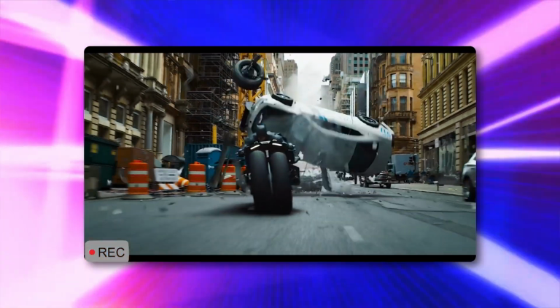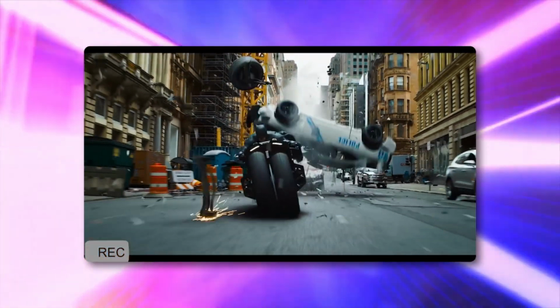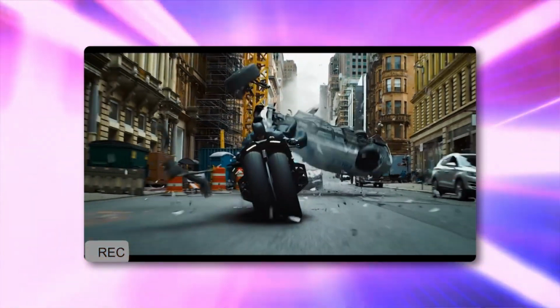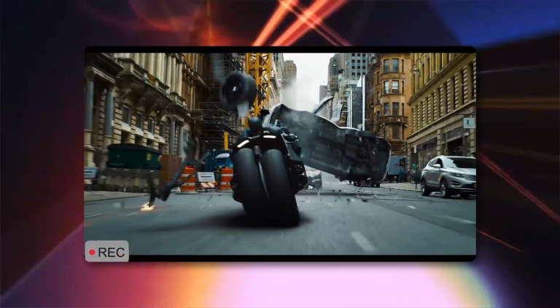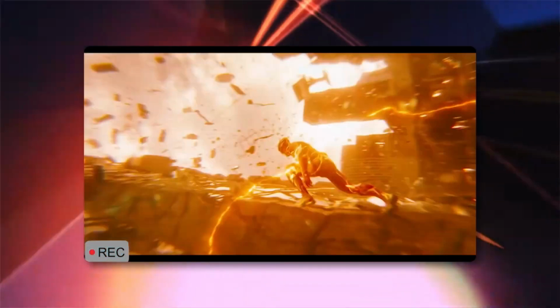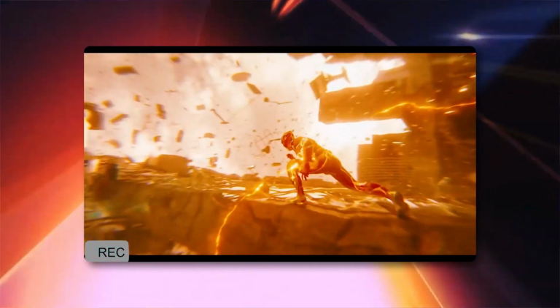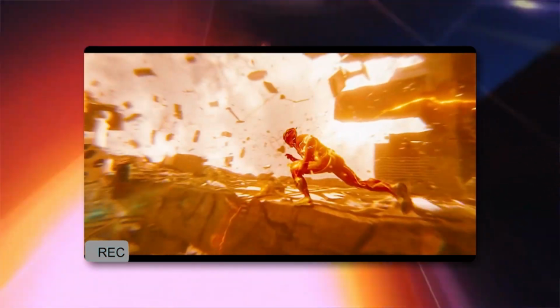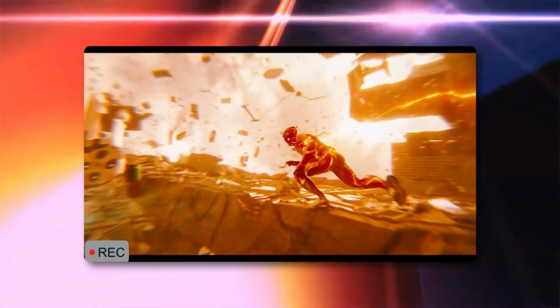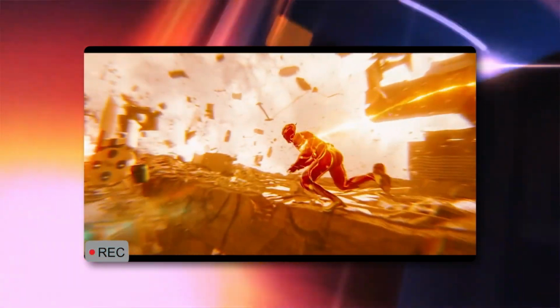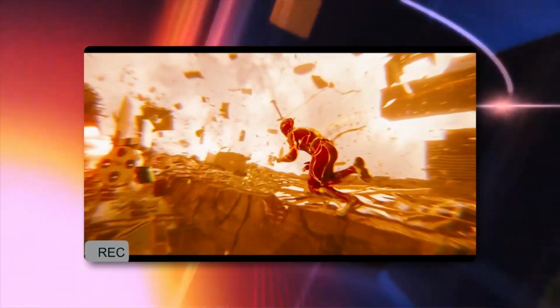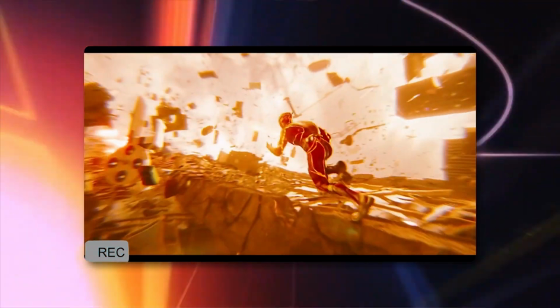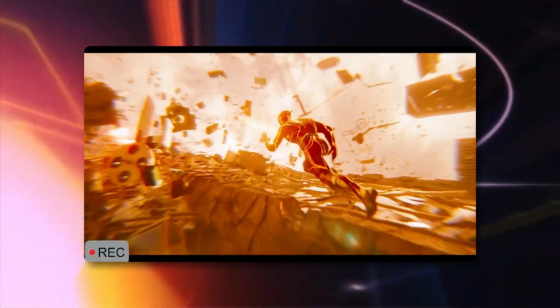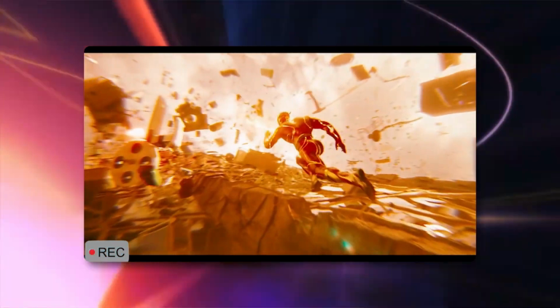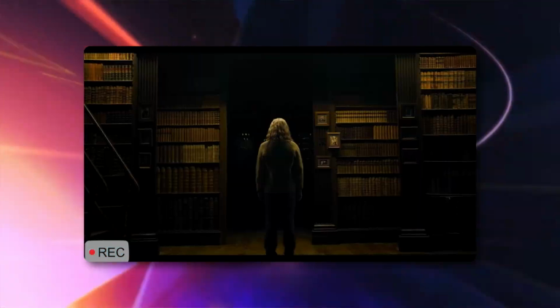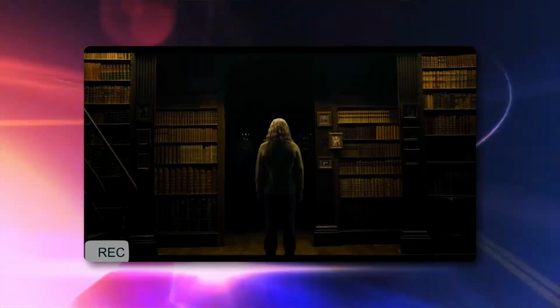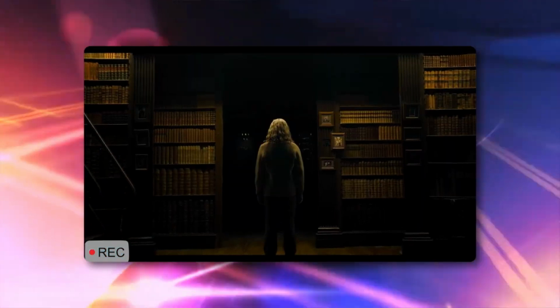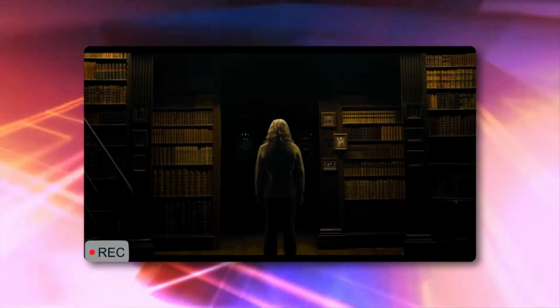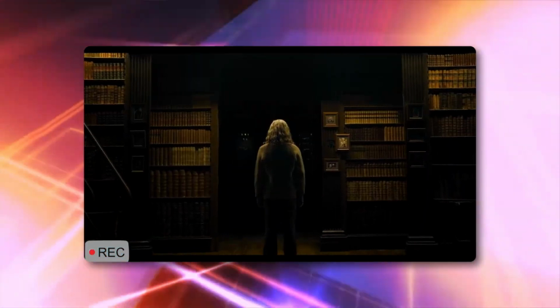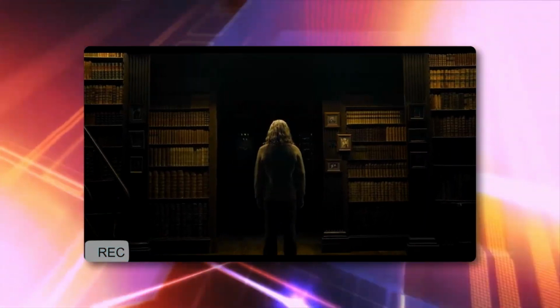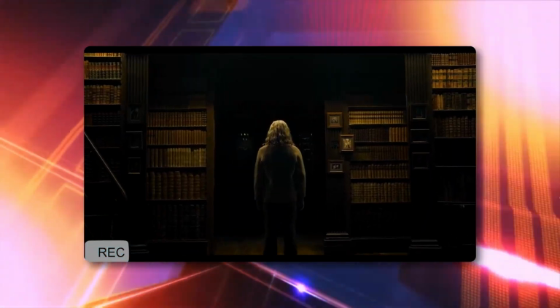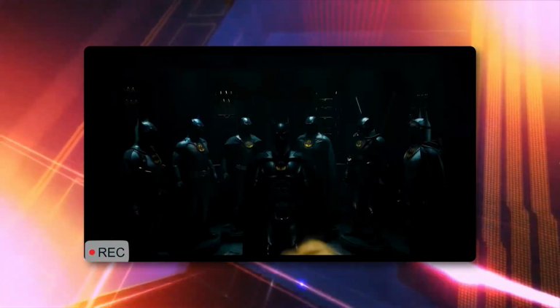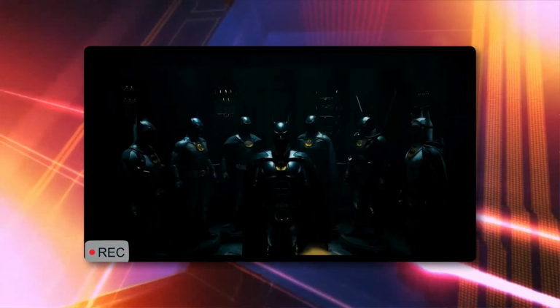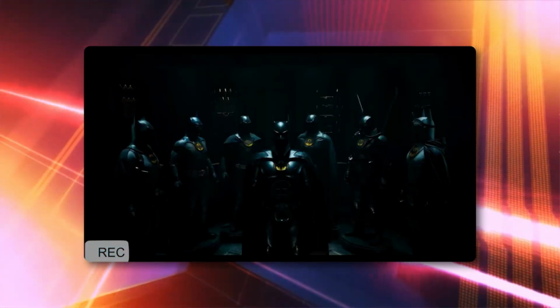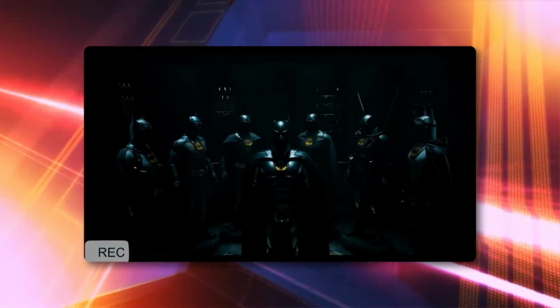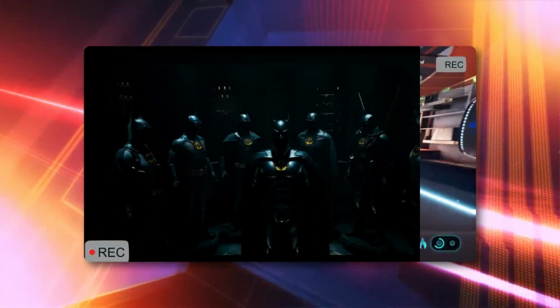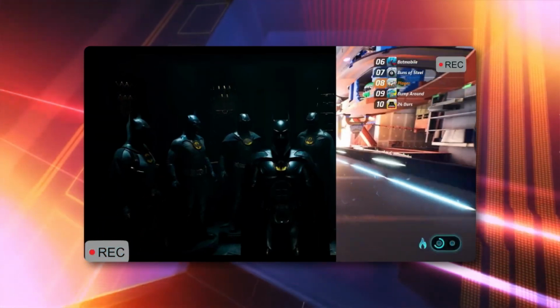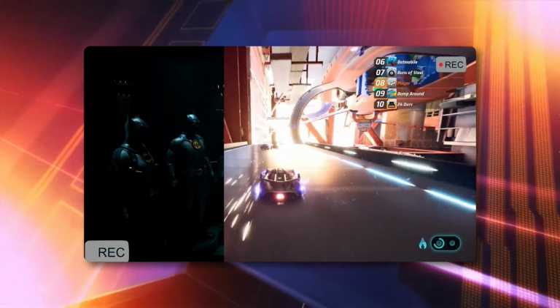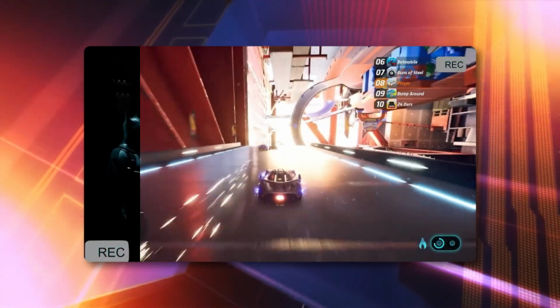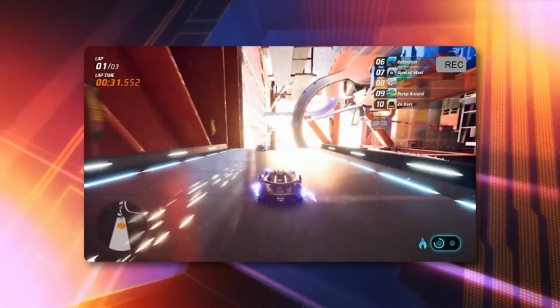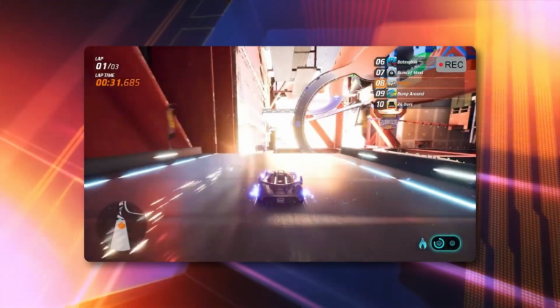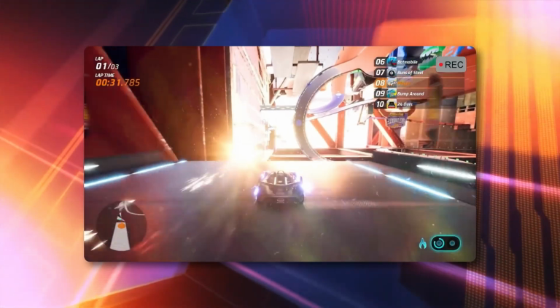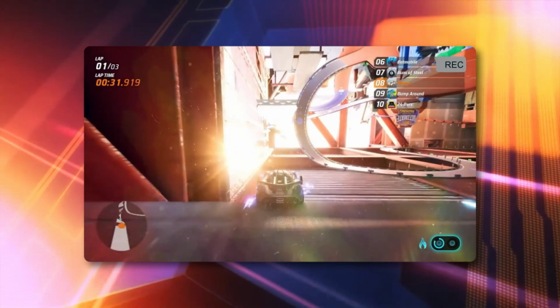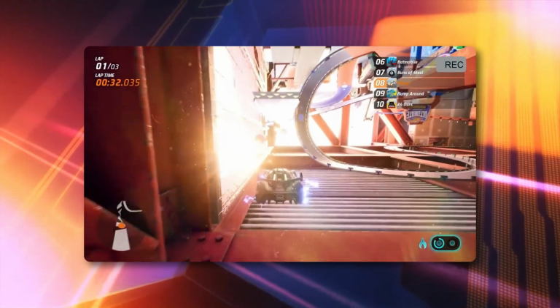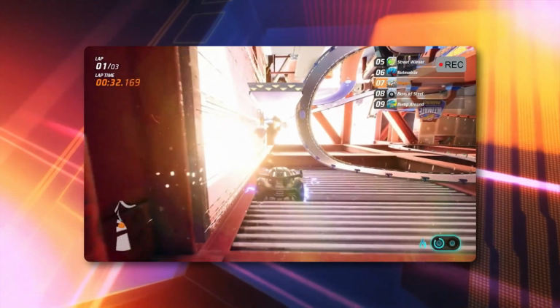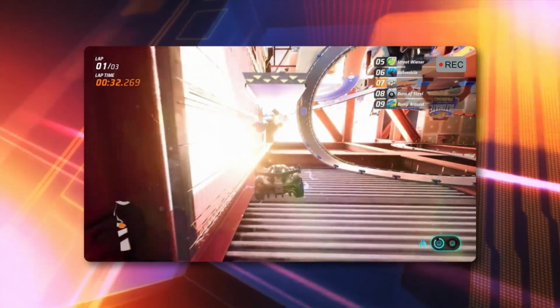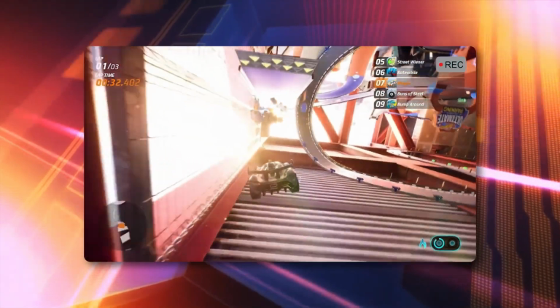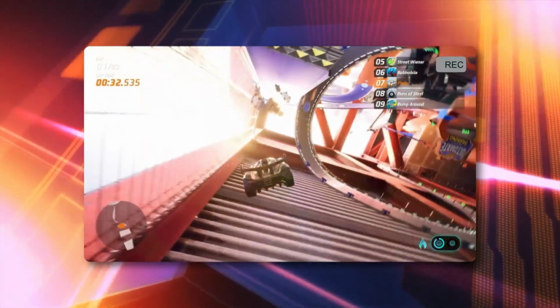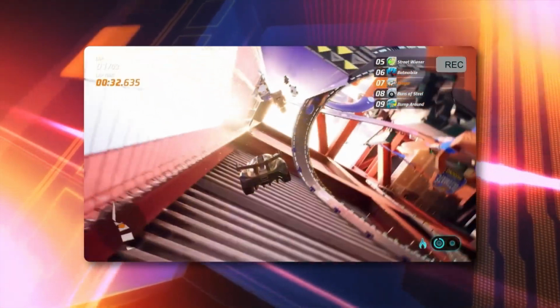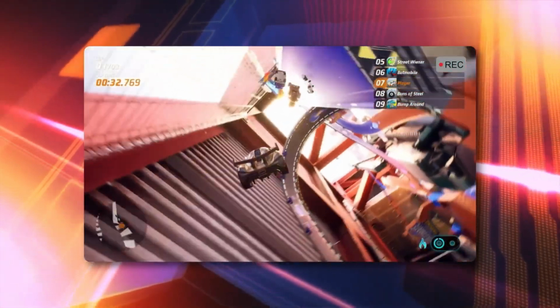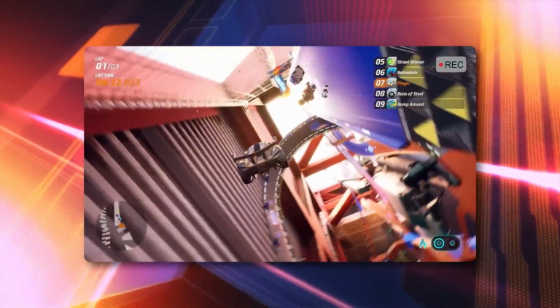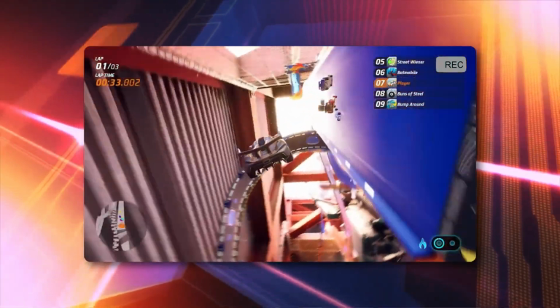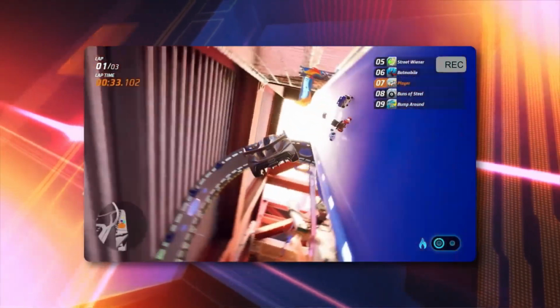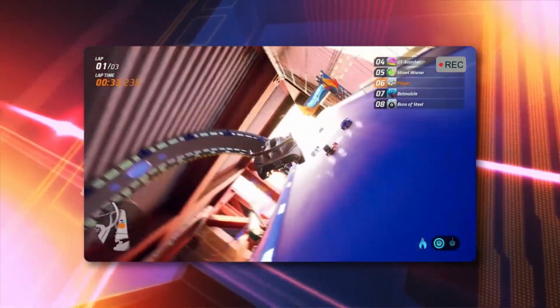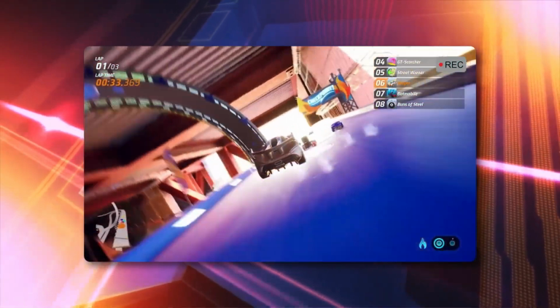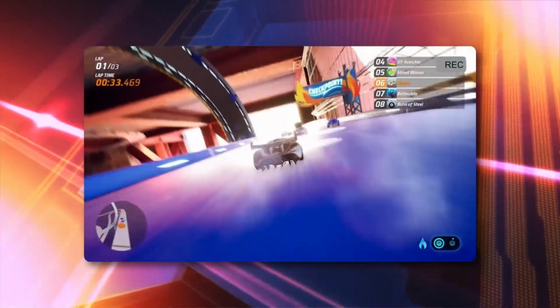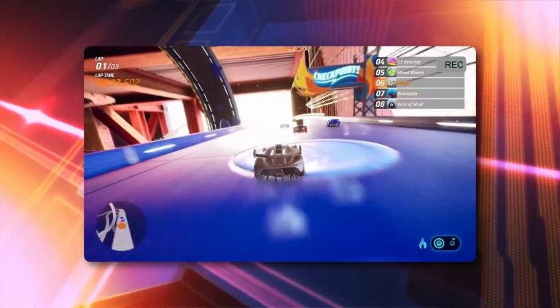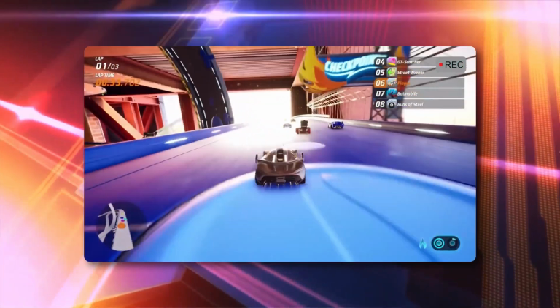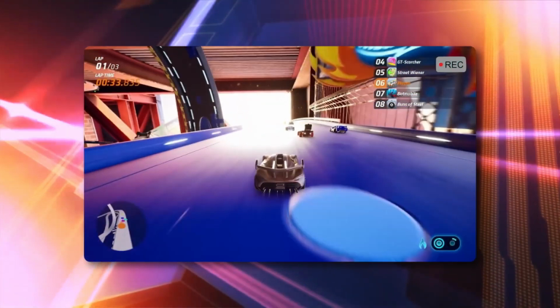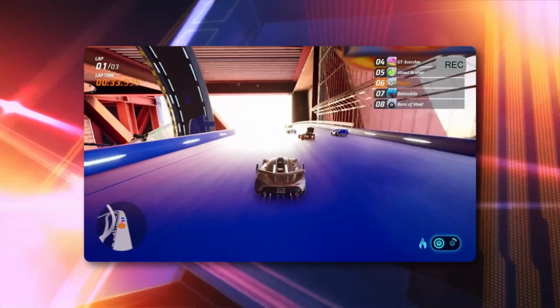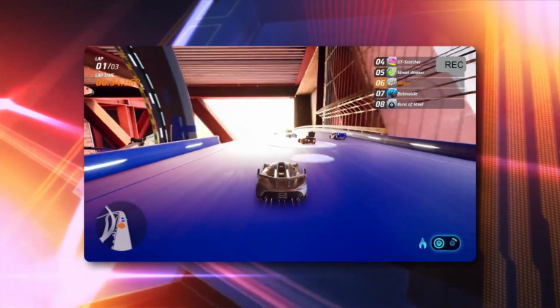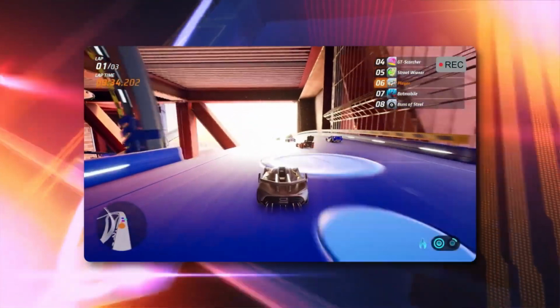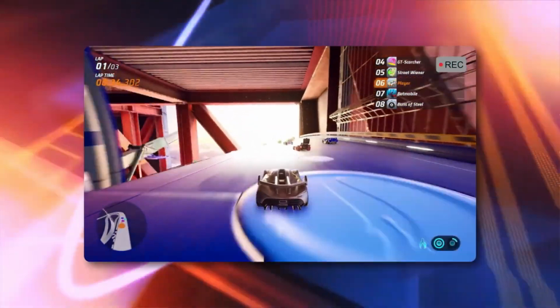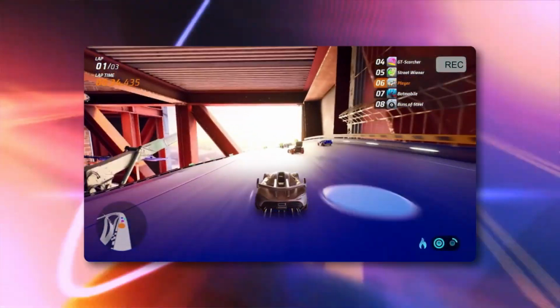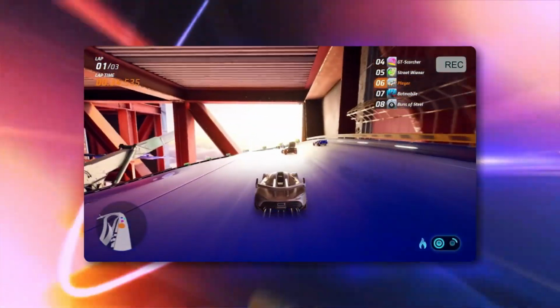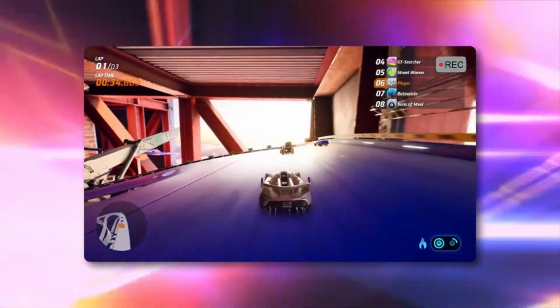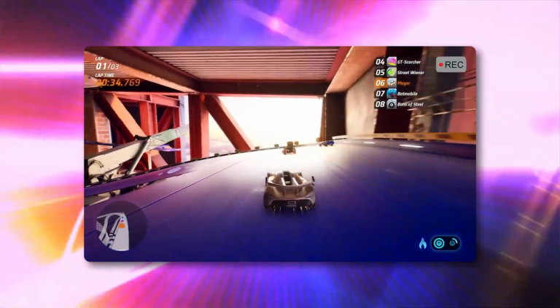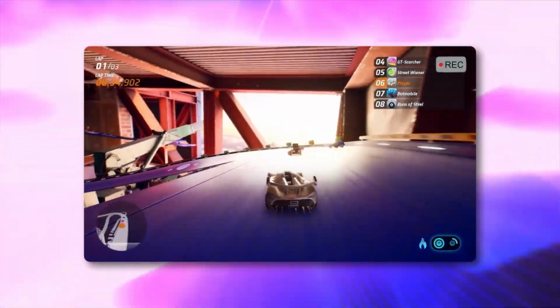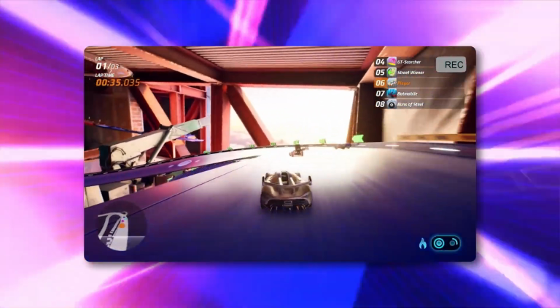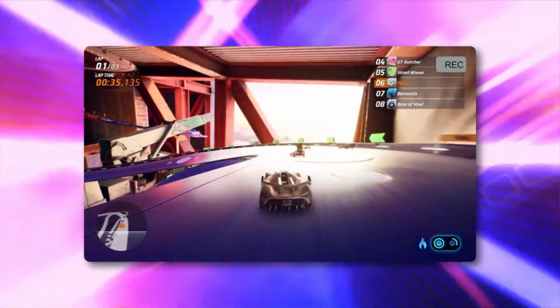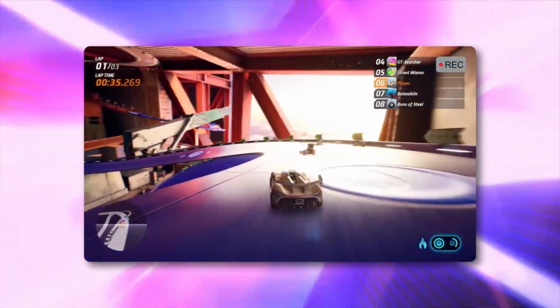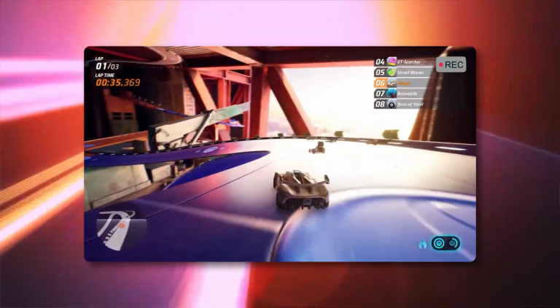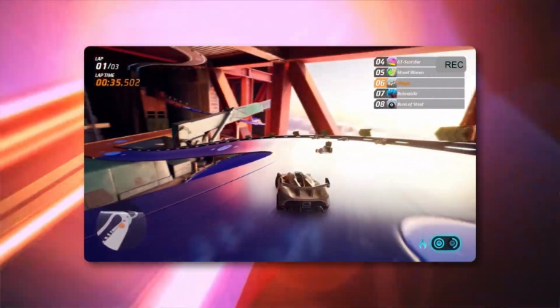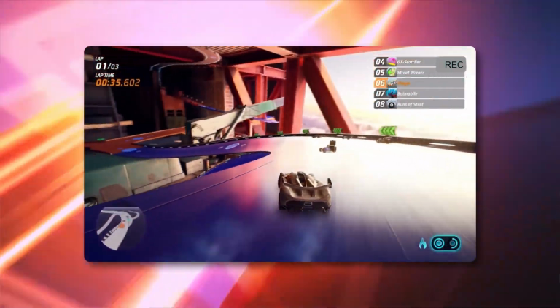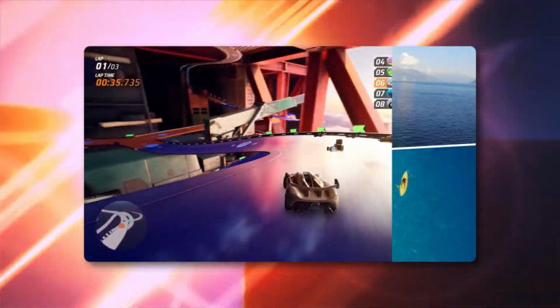Immerse in the worlds of your favorite movies and TV shows. Level up your Steam Deck with a massive screen, or run PS and Xbox remote gaming with Wi-Fi 6.